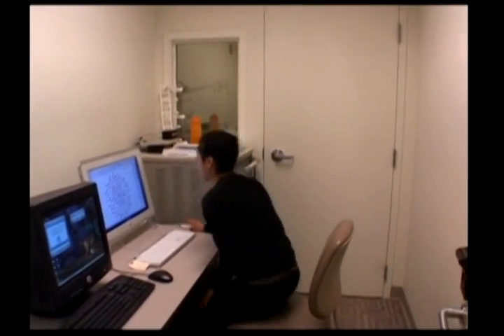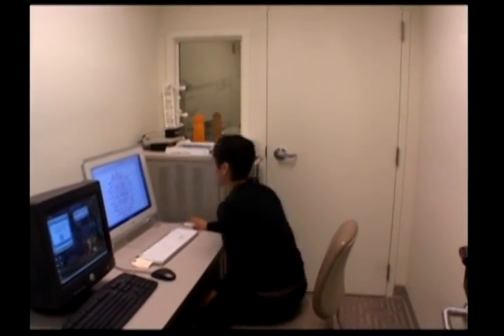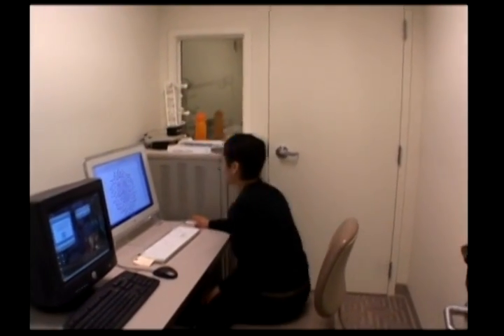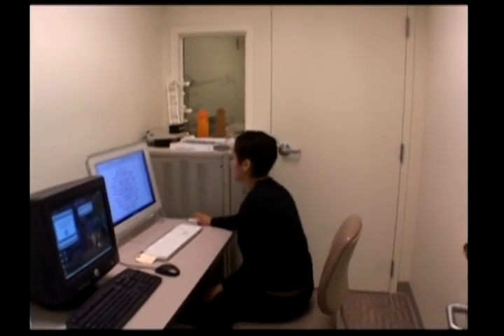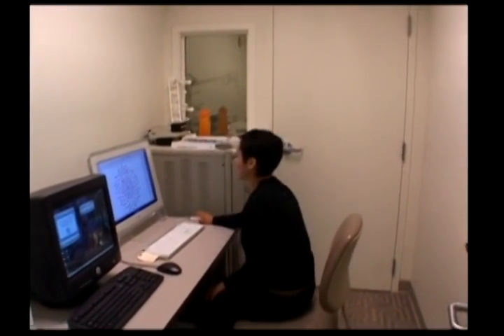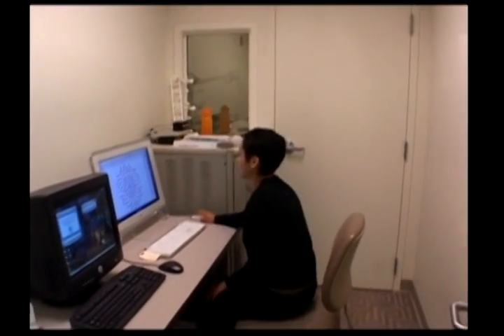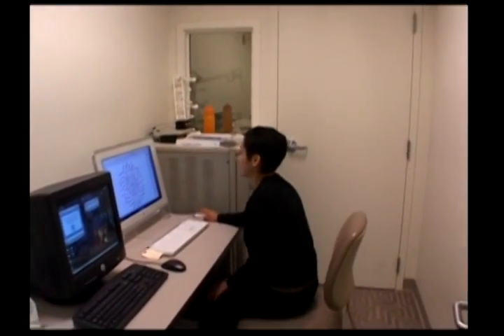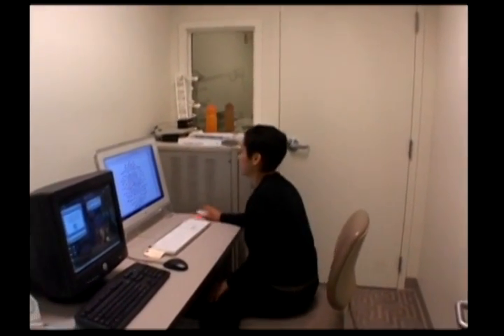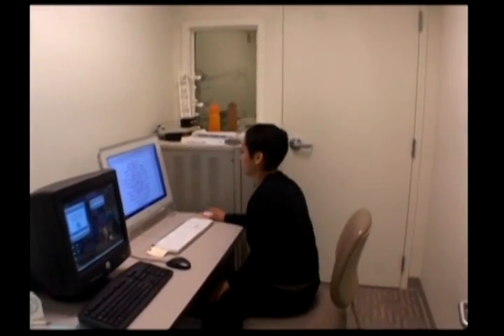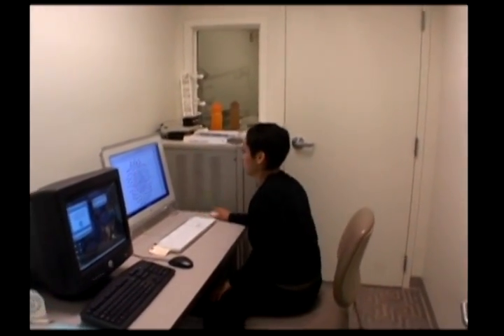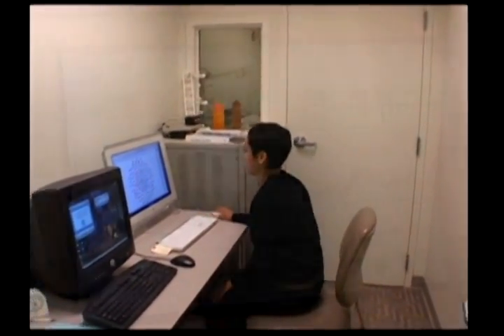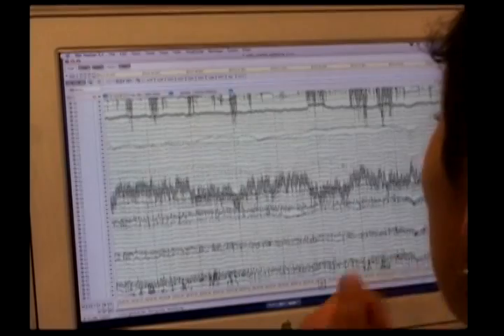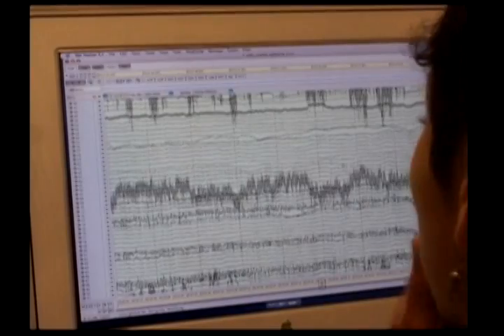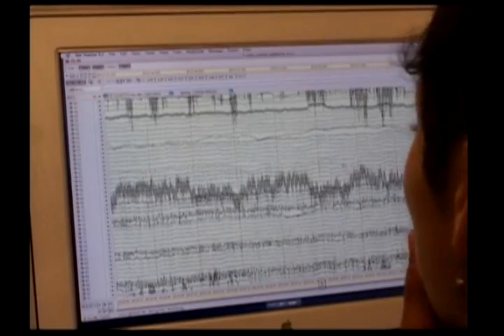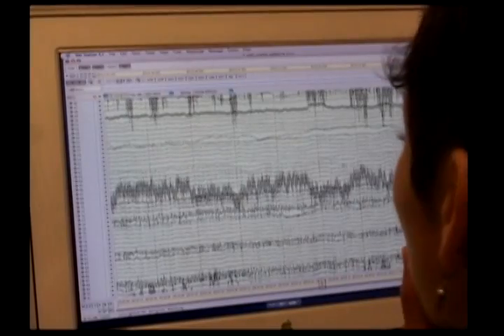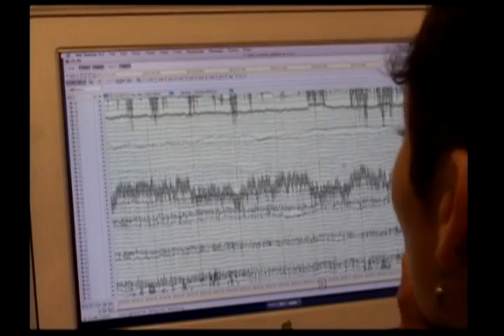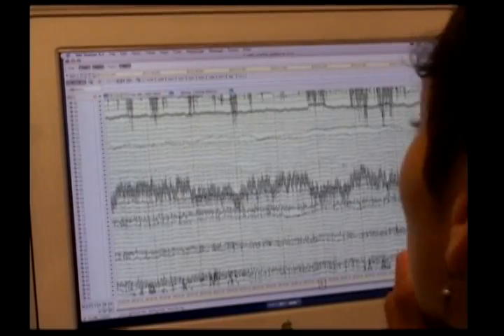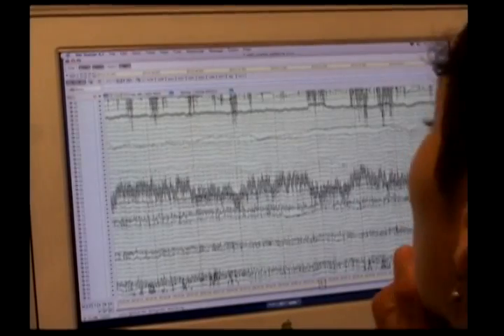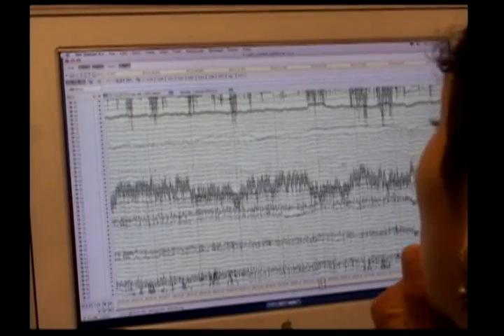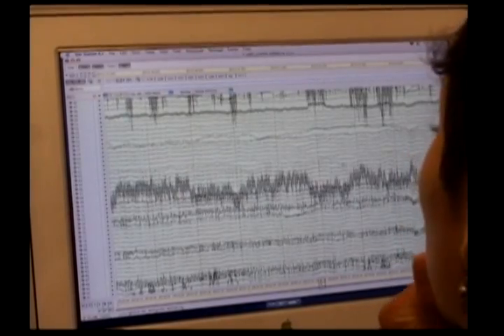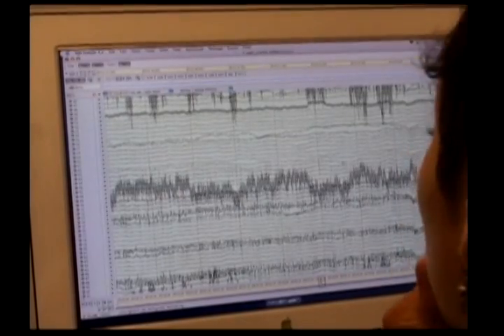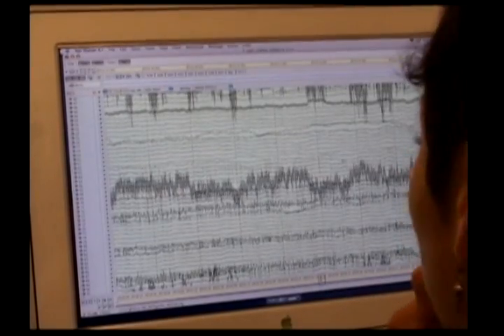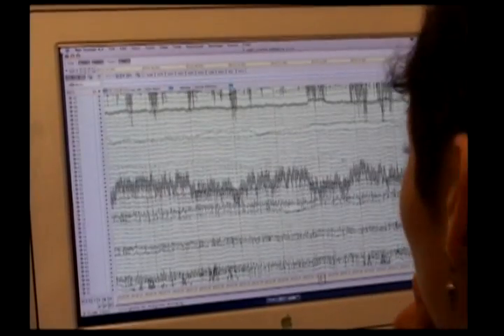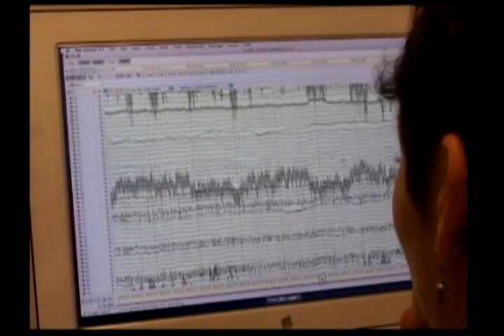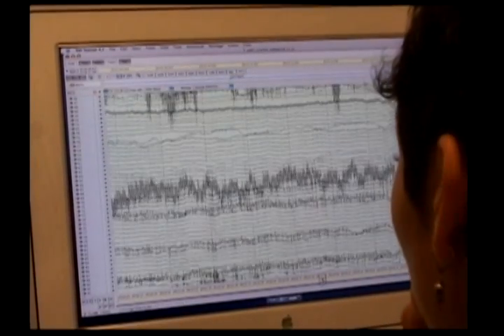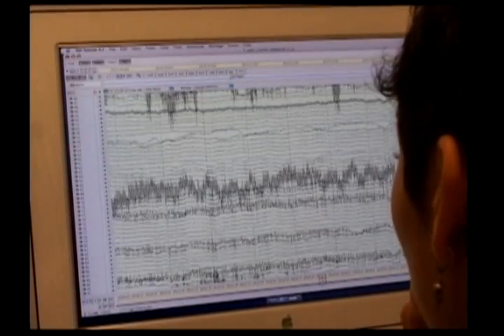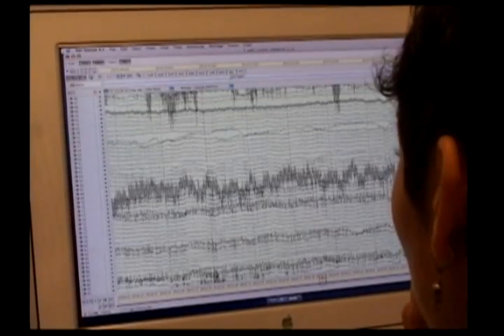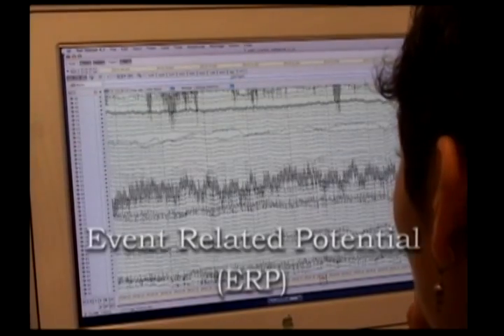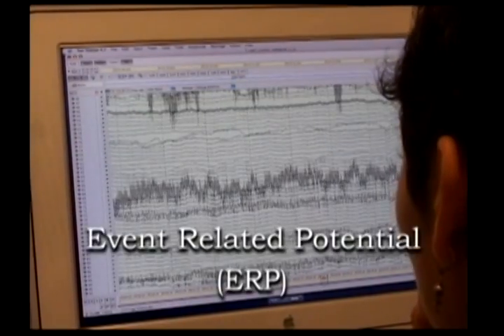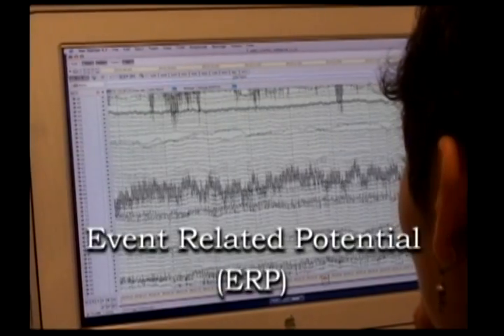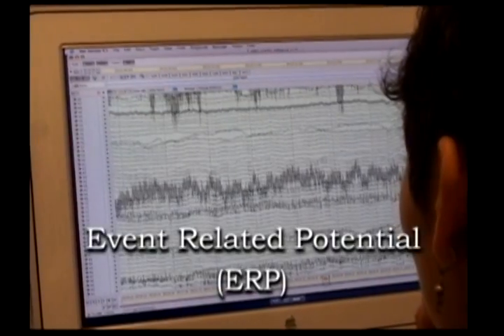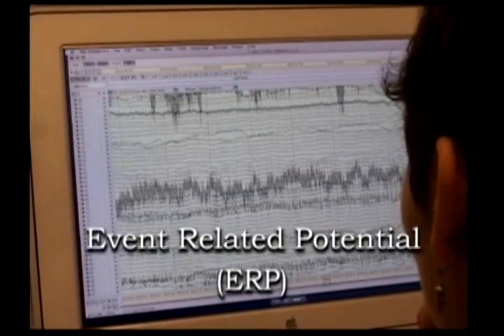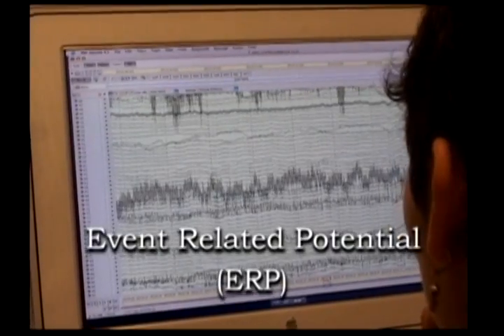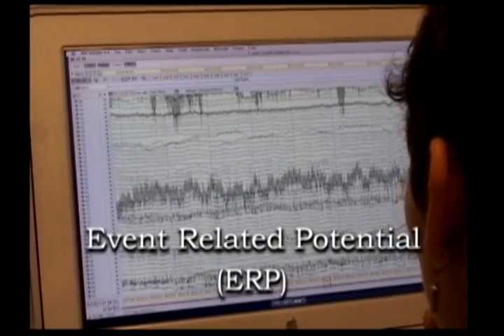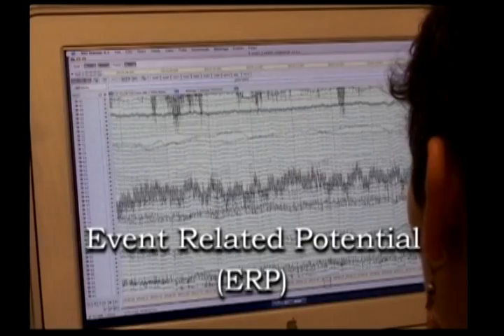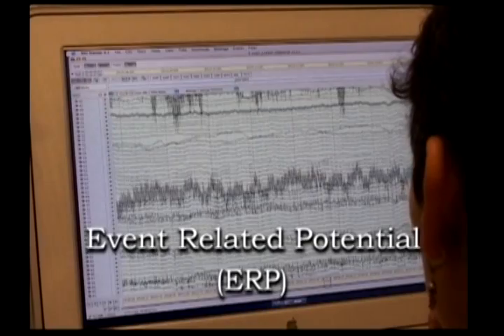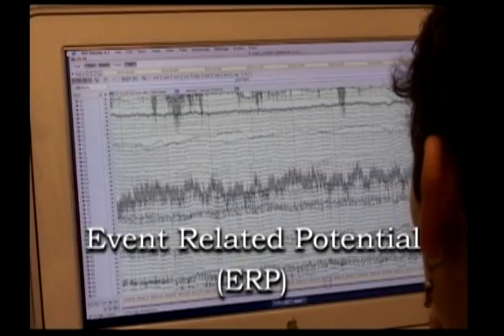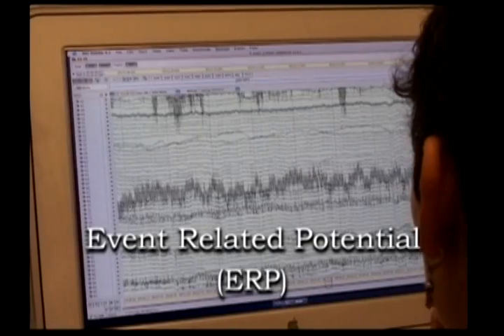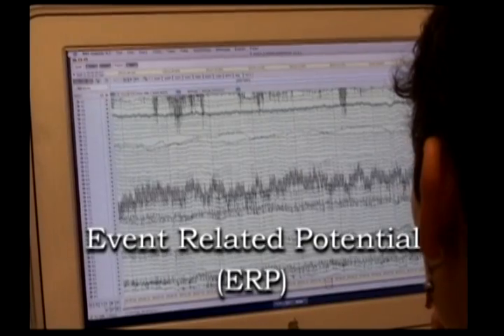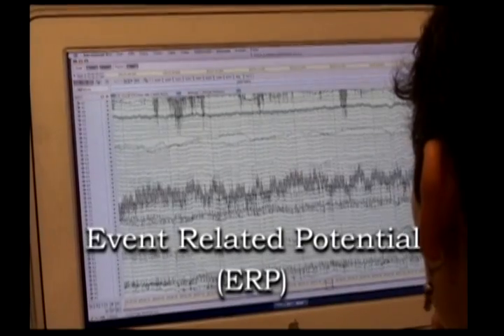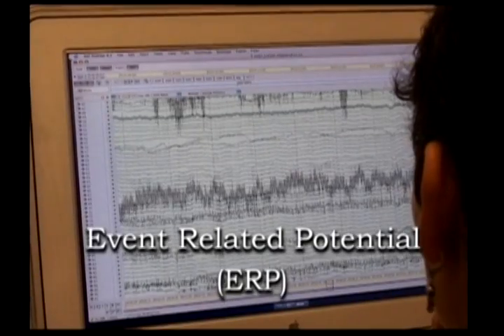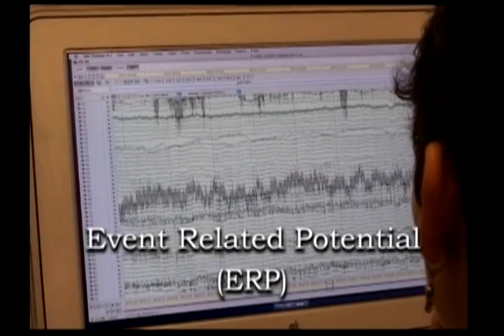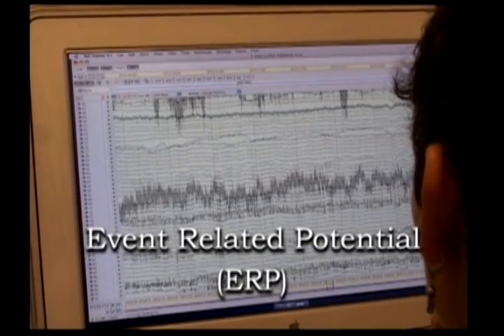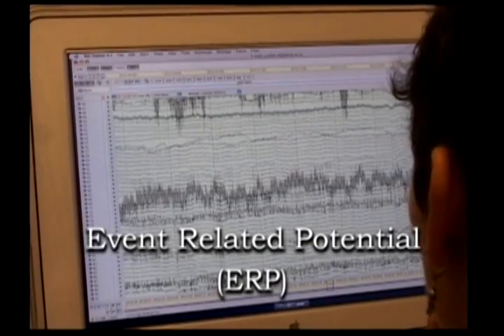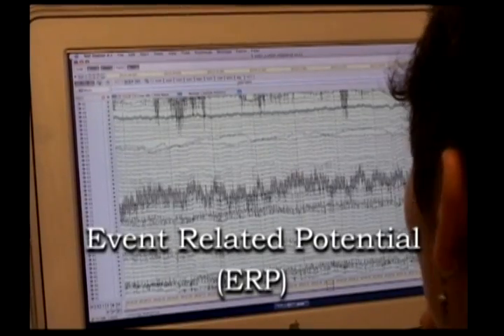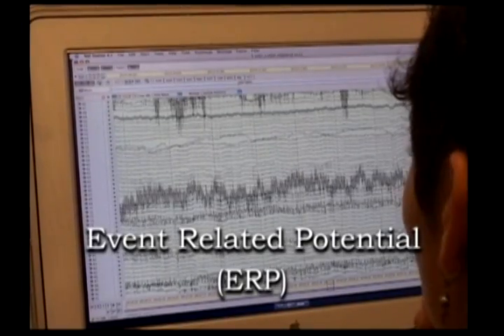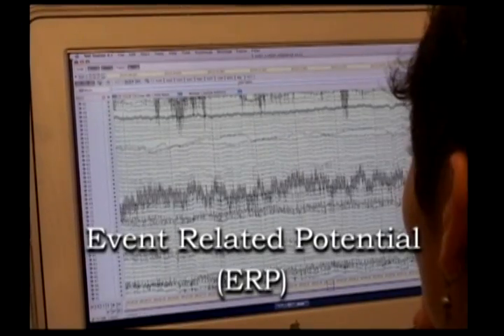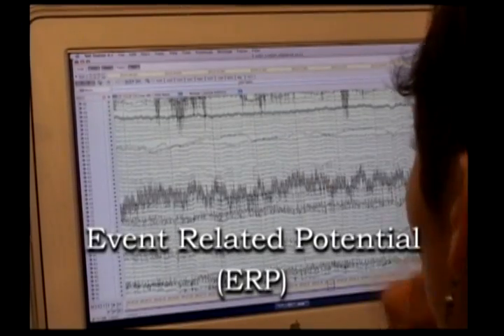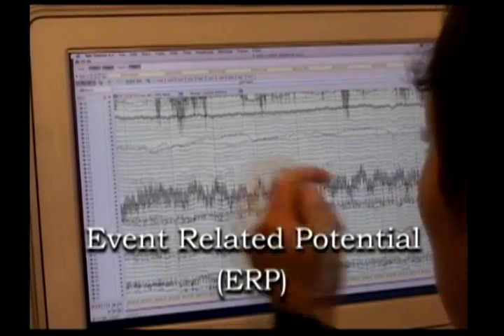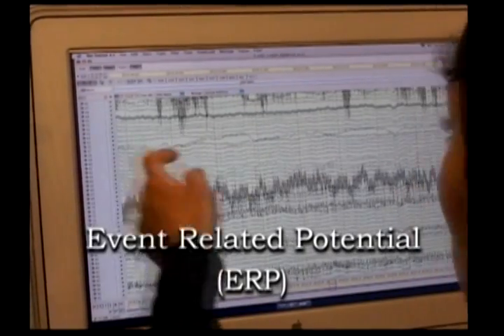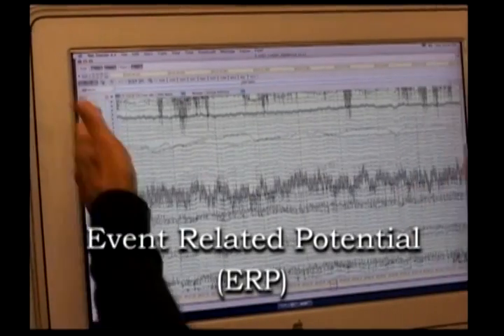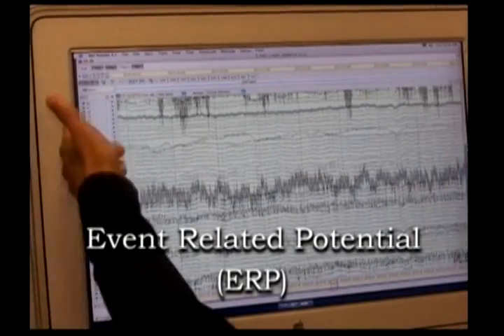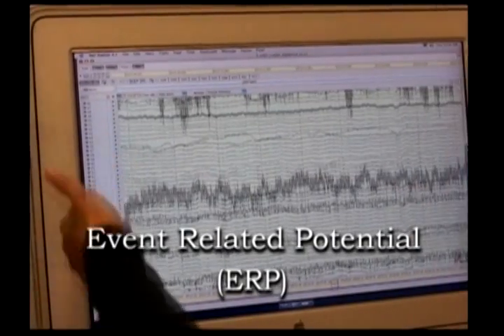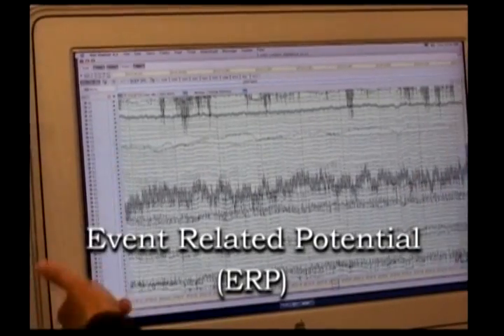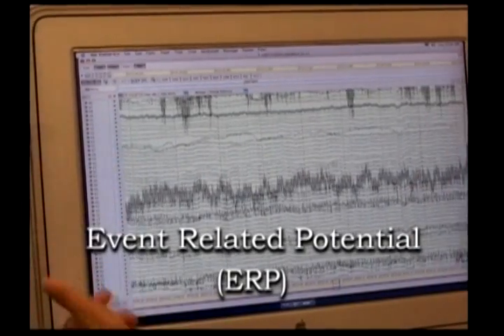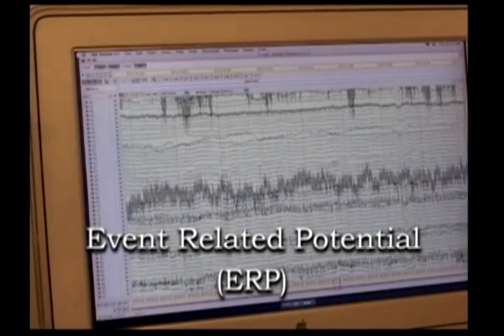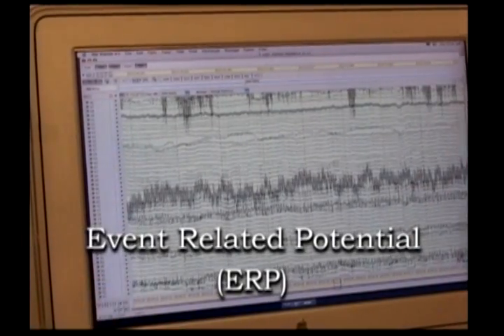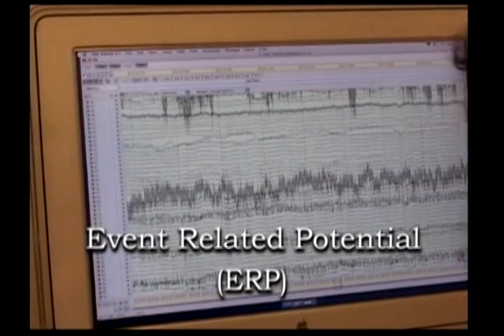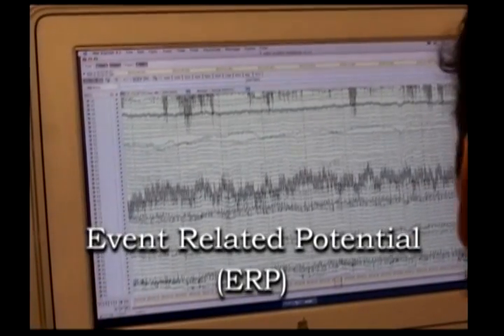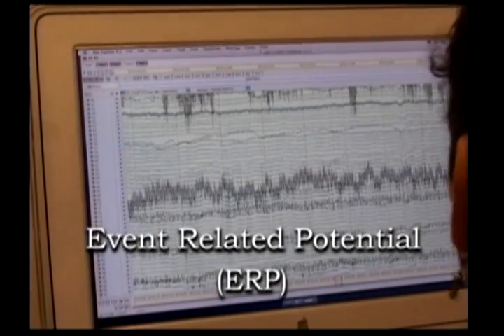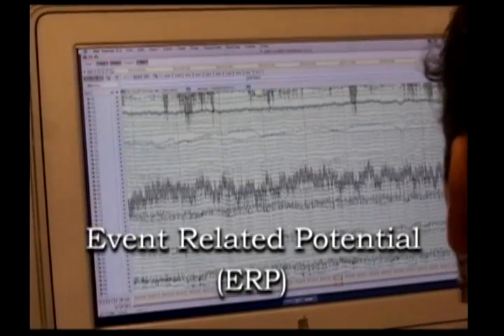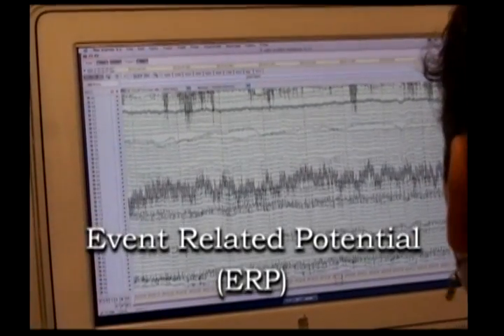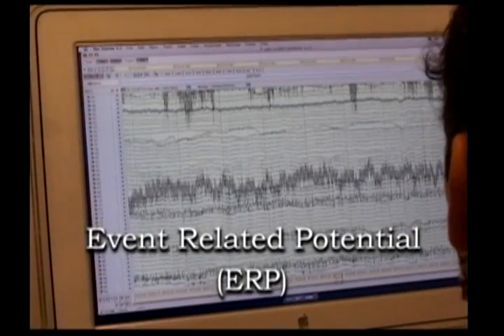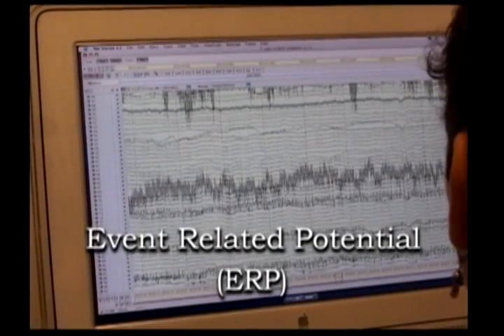Measurements of evoked electrical responses are called event-related potentials, or ERPs.